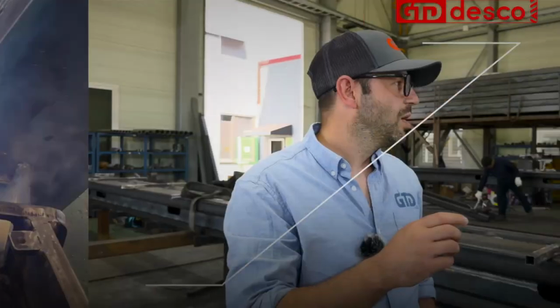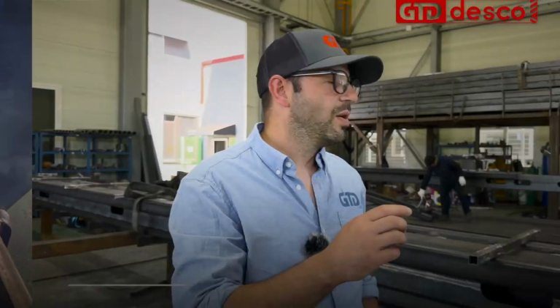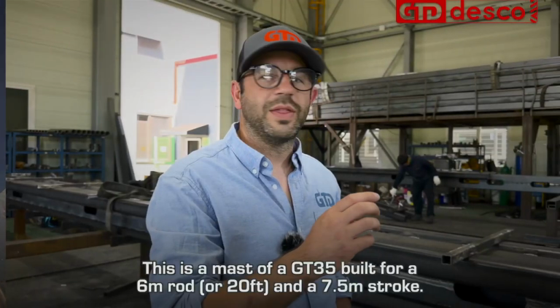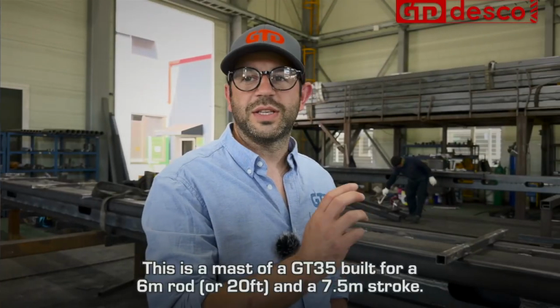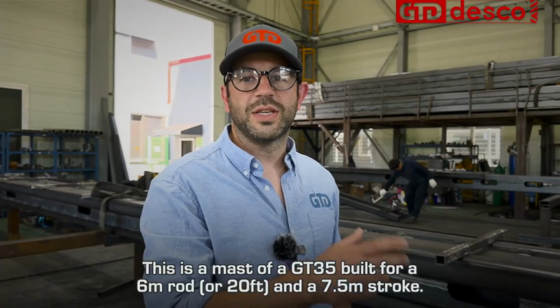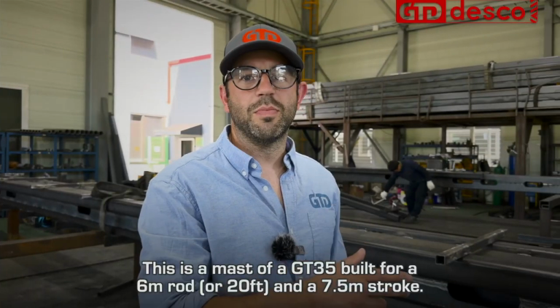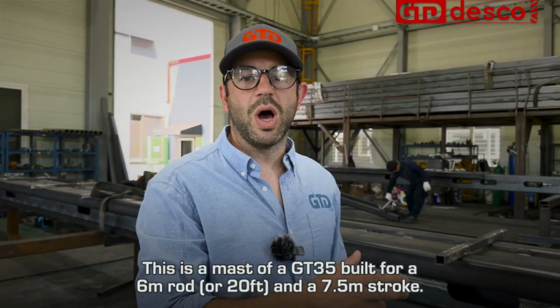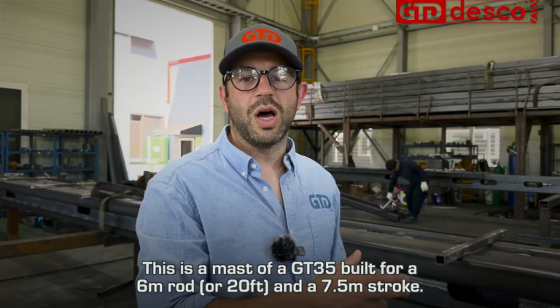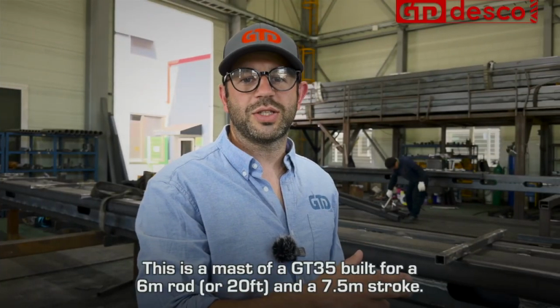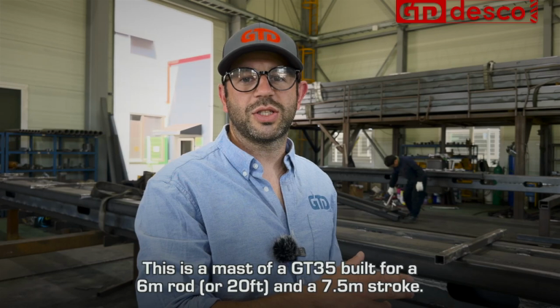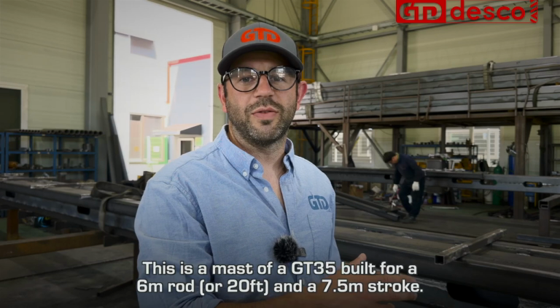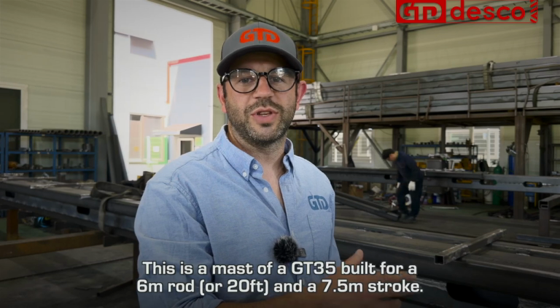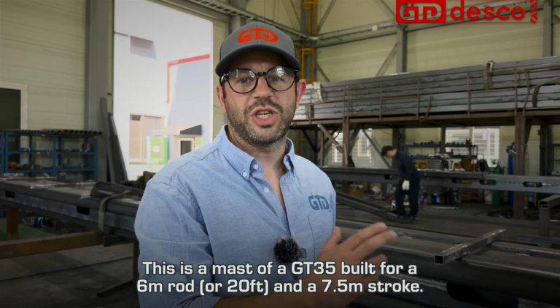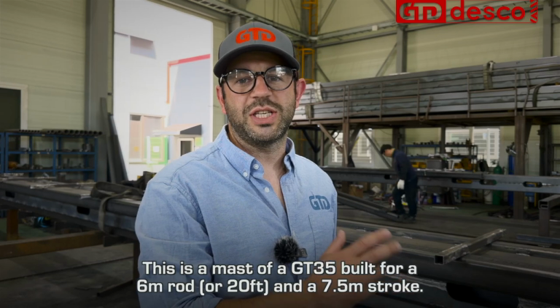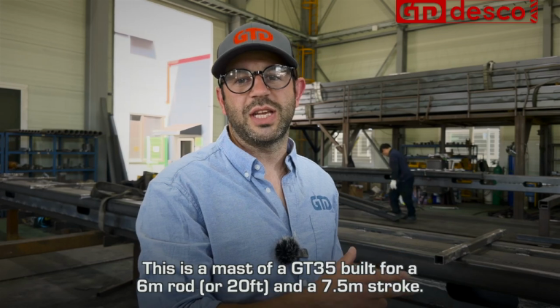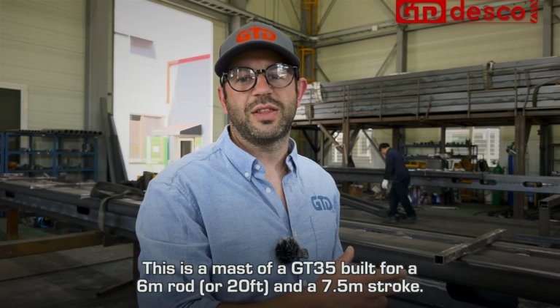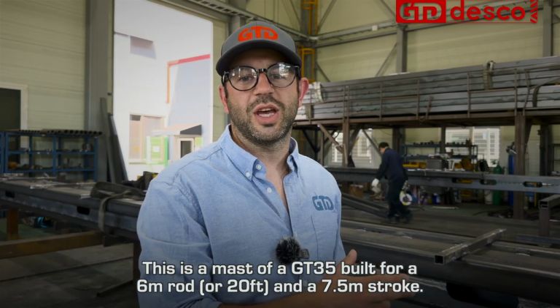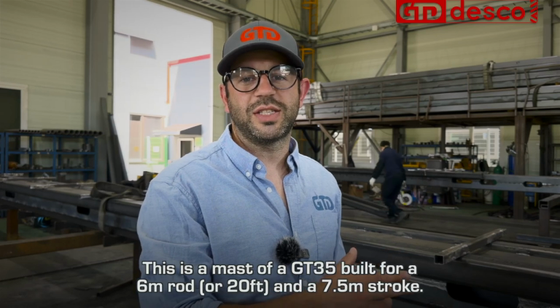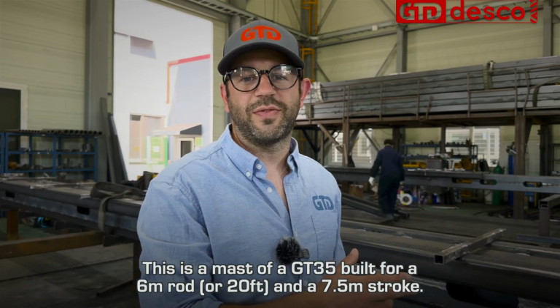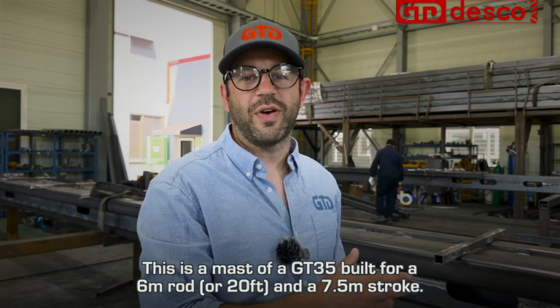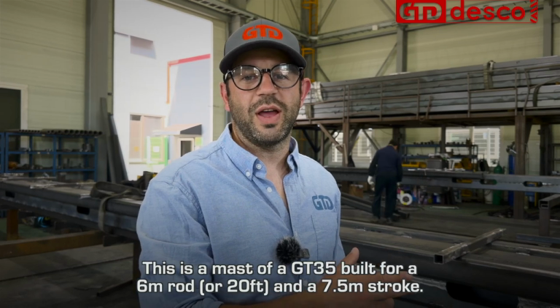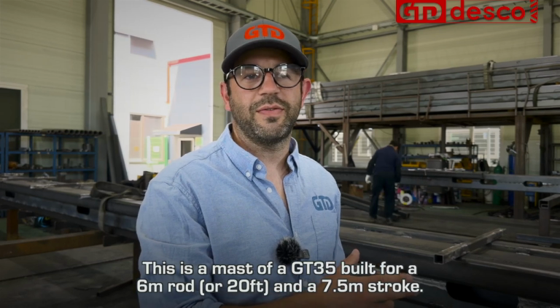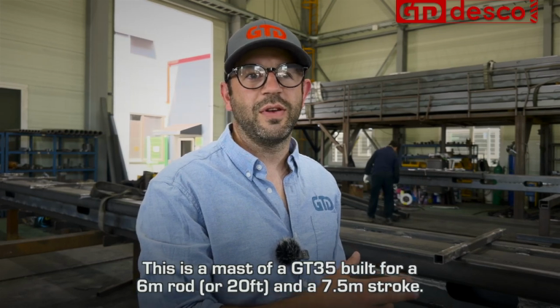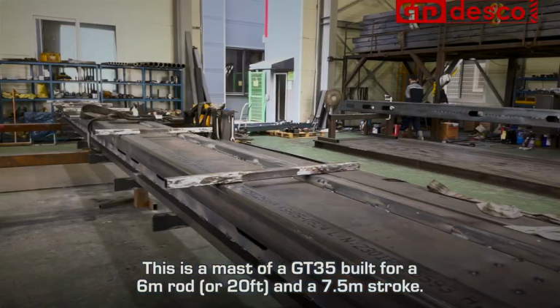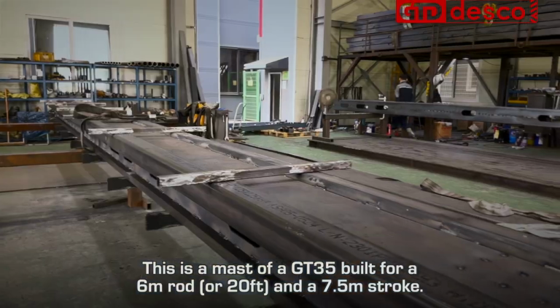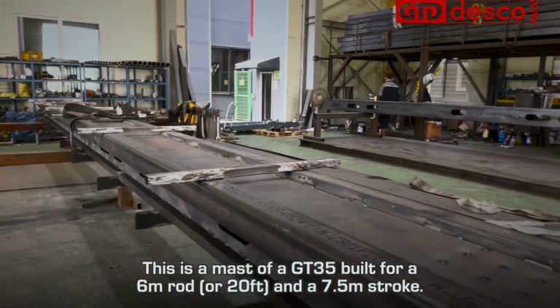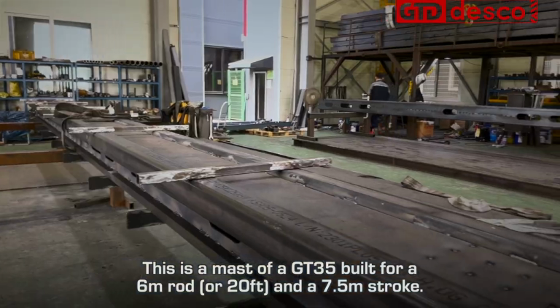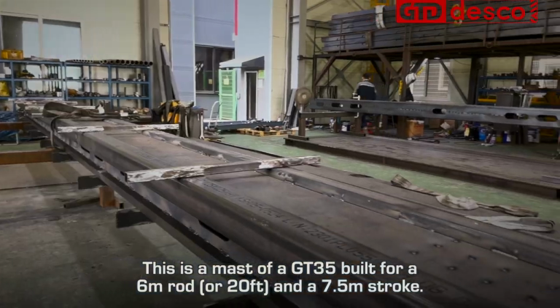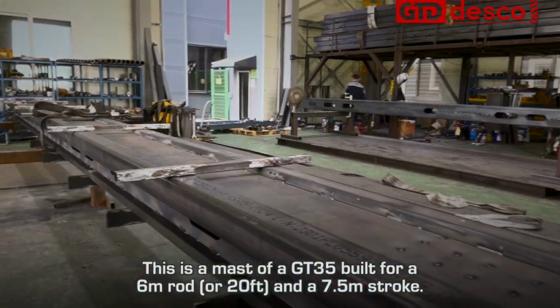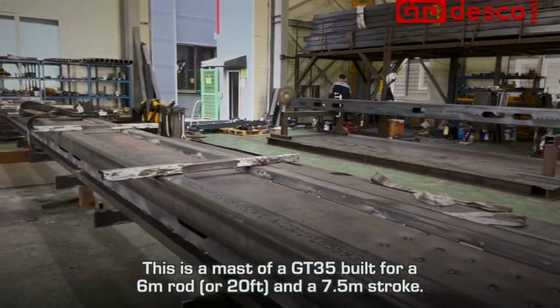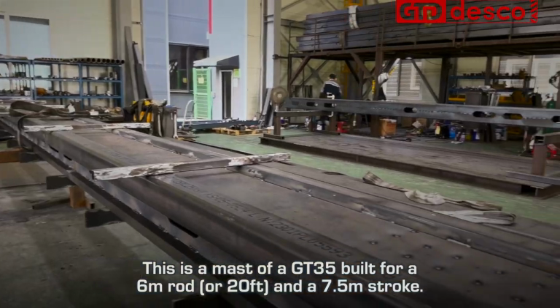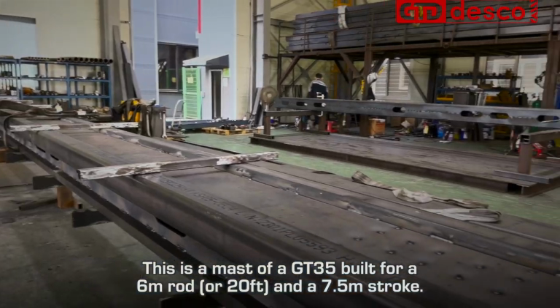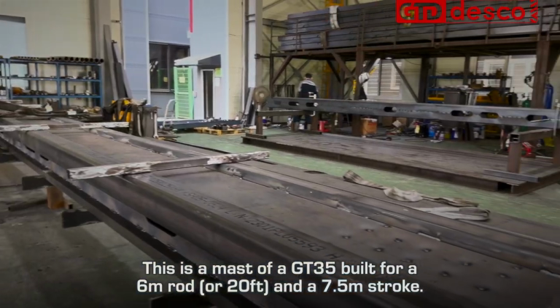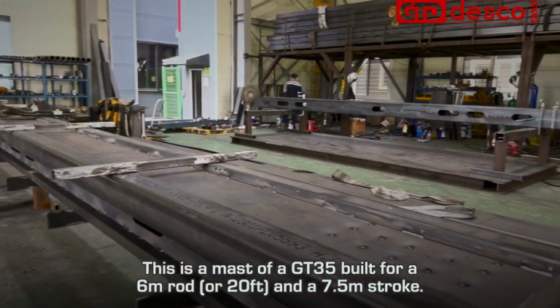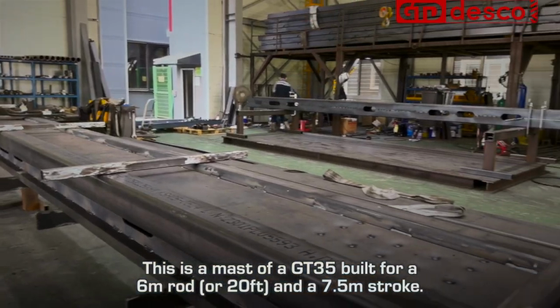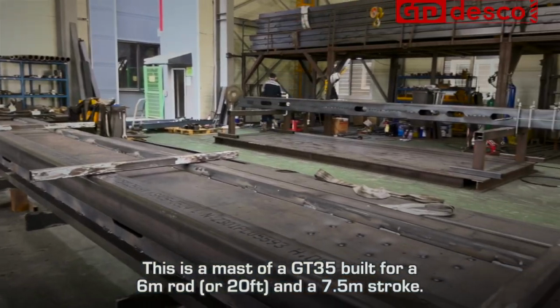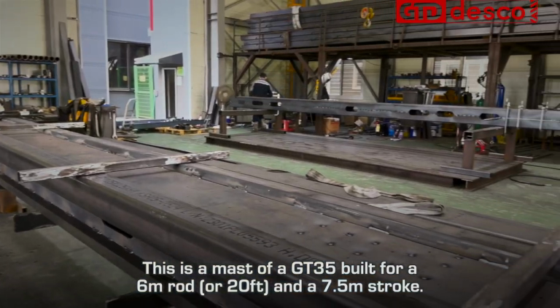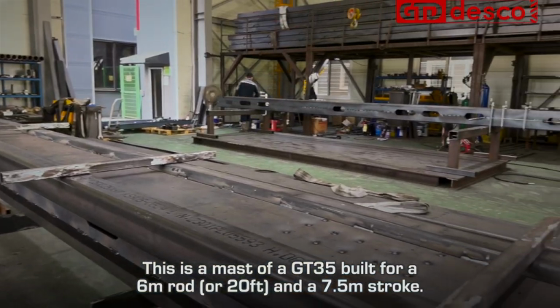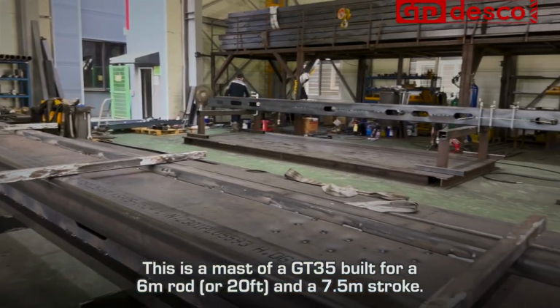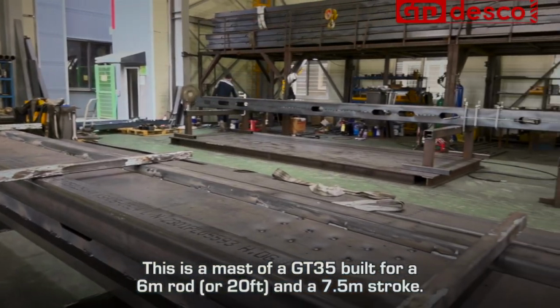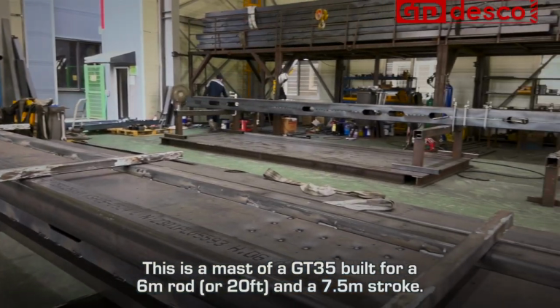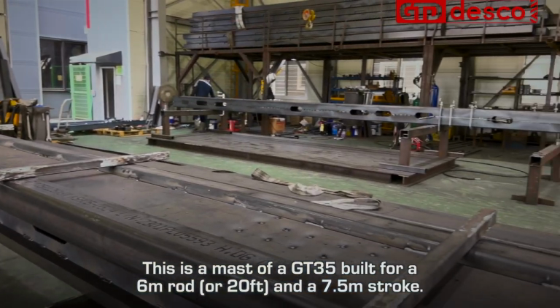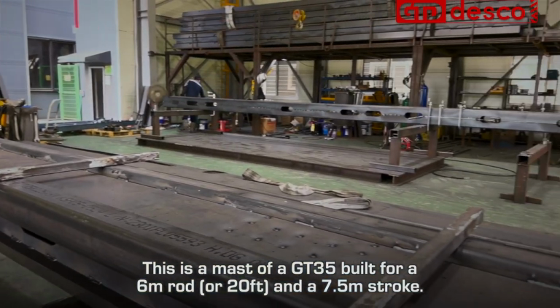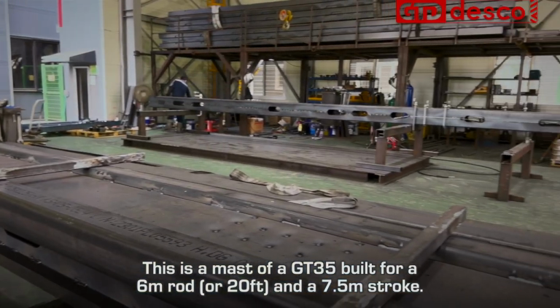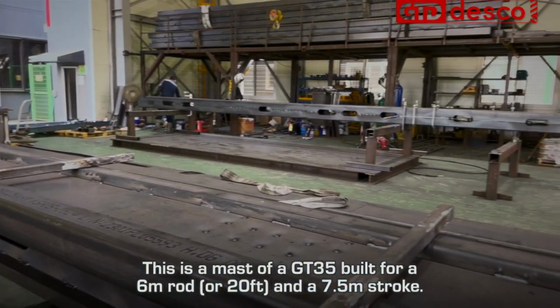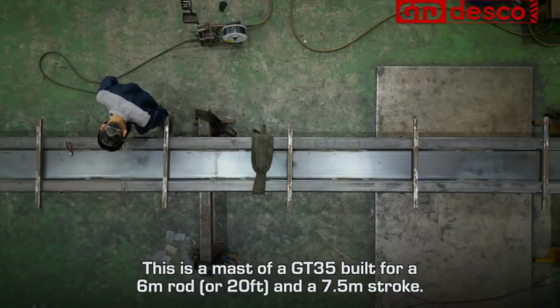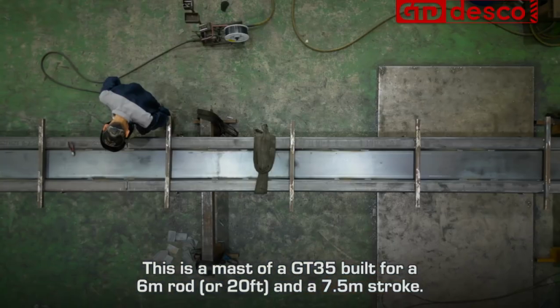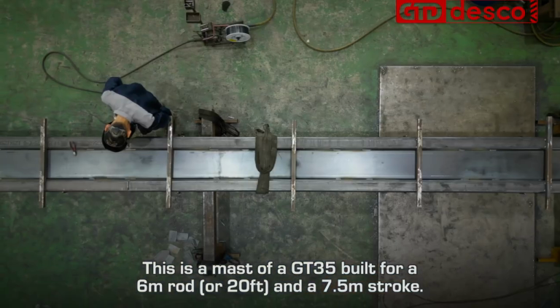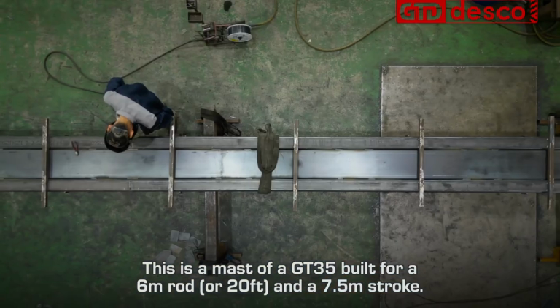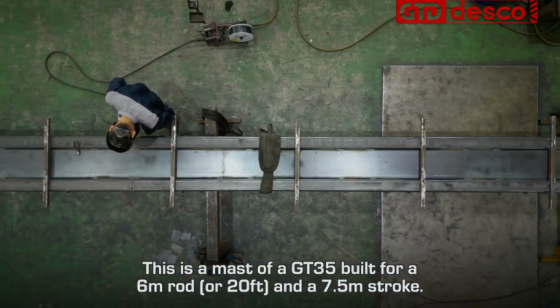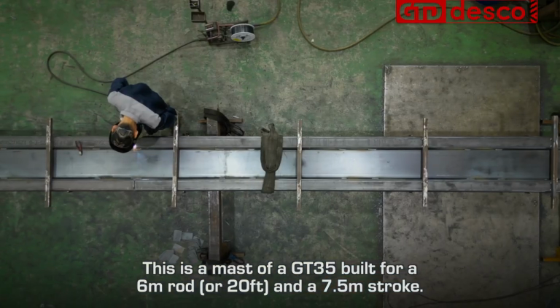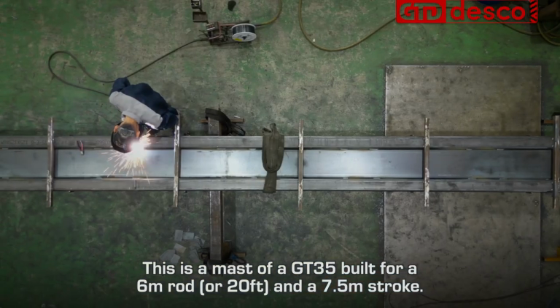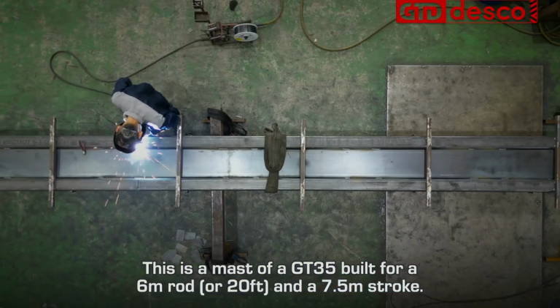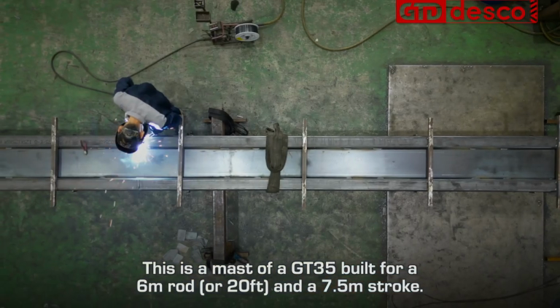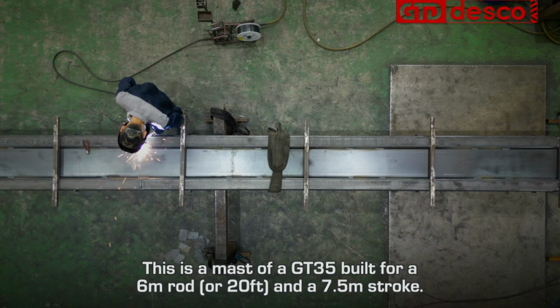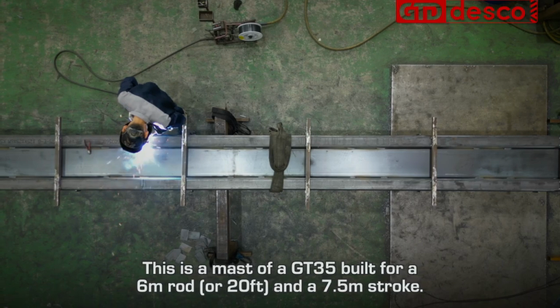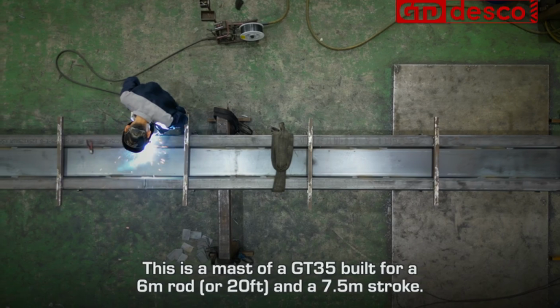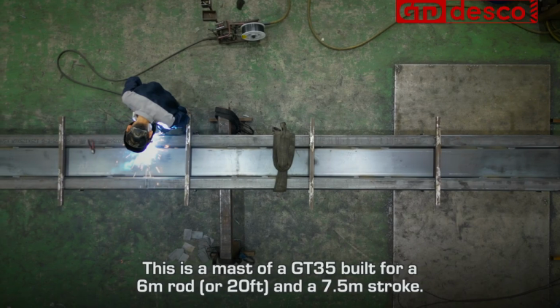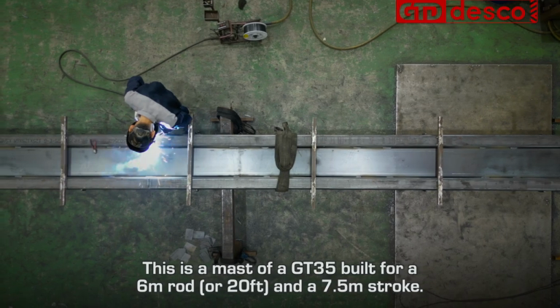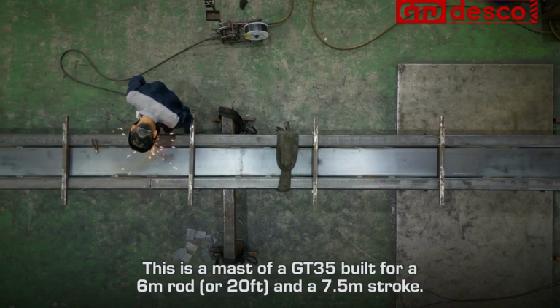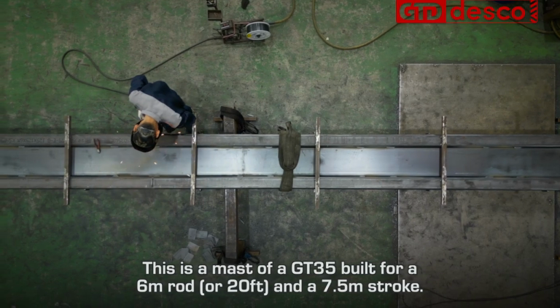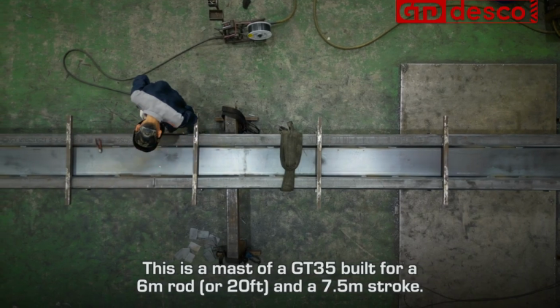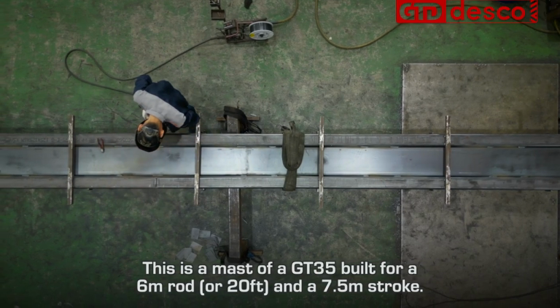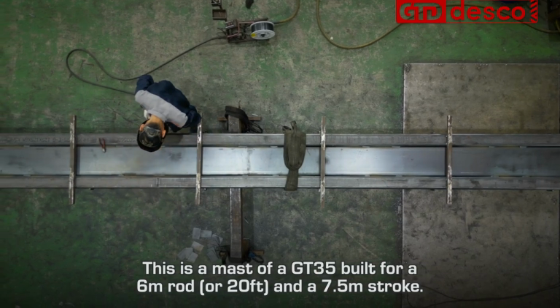This is the mast of a GT35, built for a 6-metre rod — or 20 foot — and a 7.5-metre stroke.